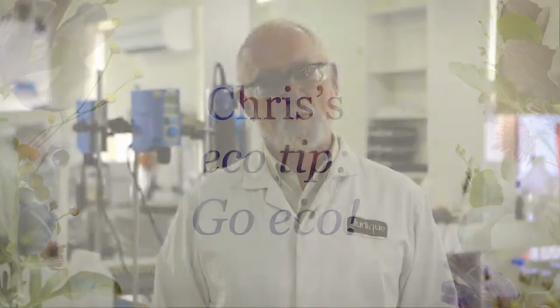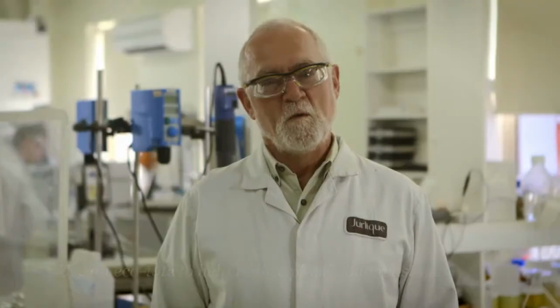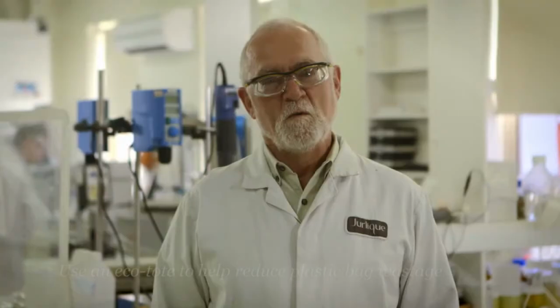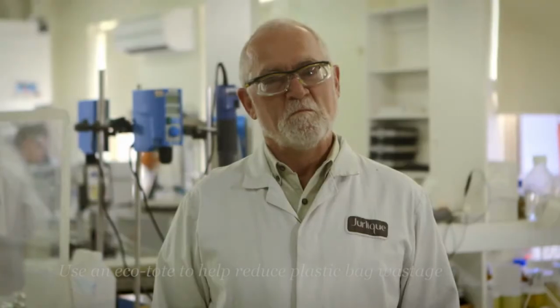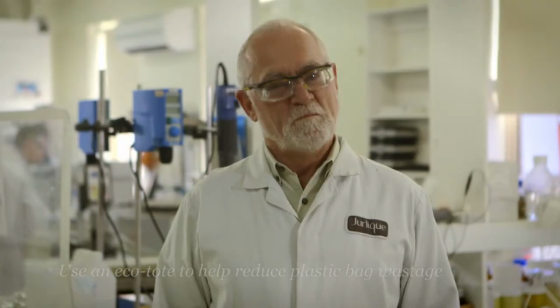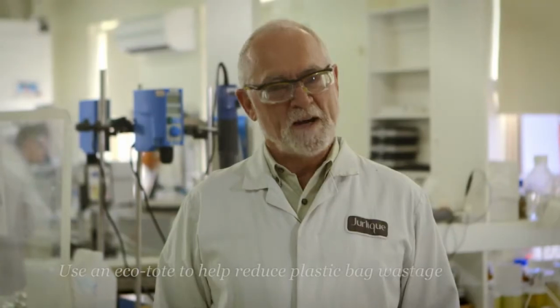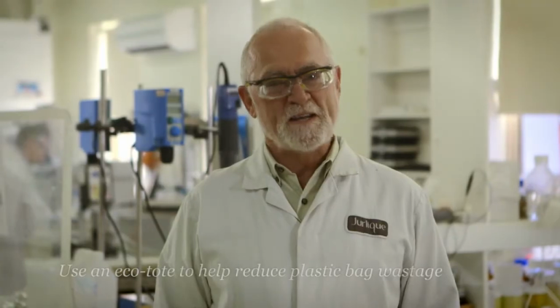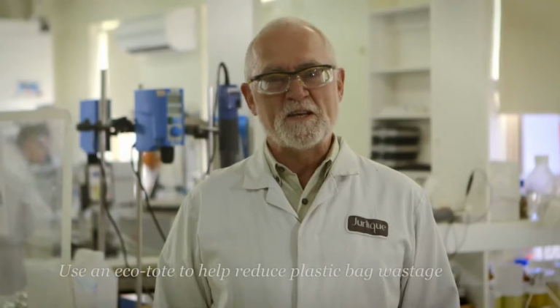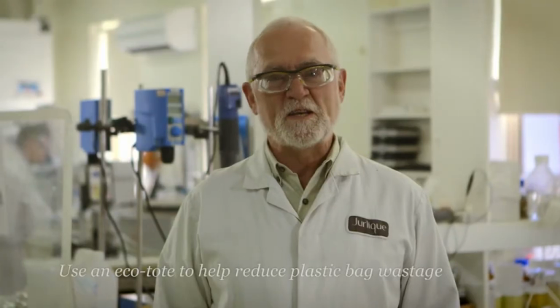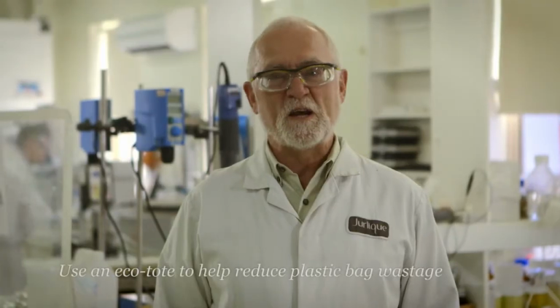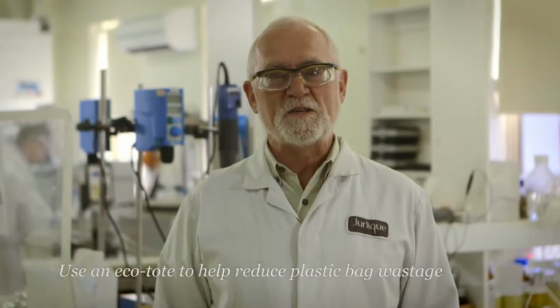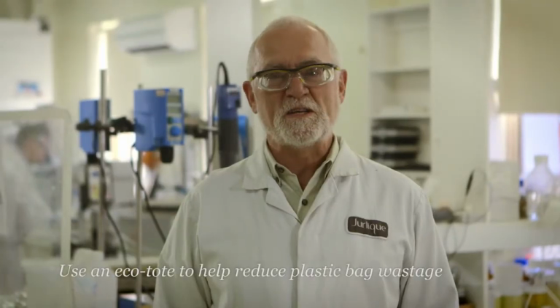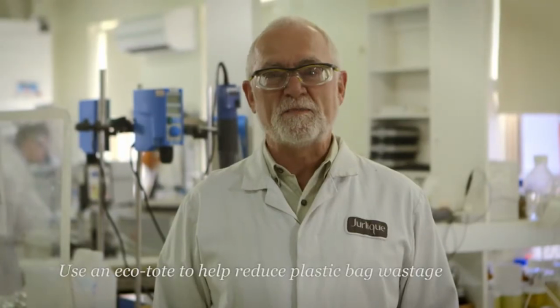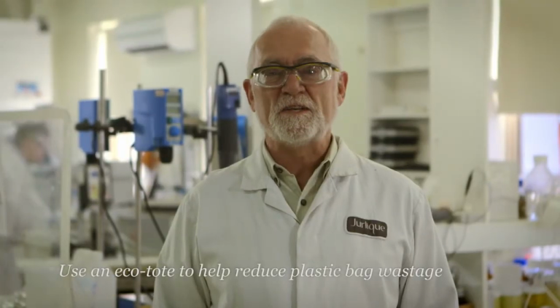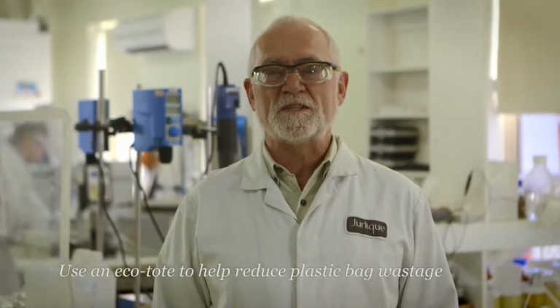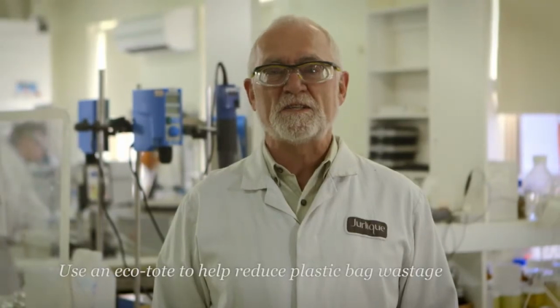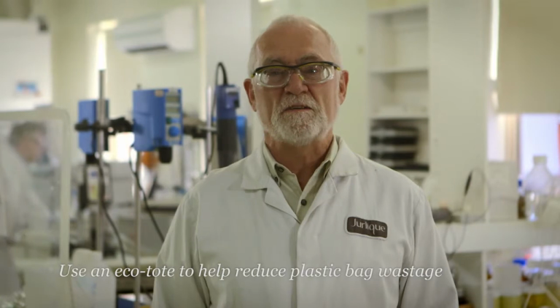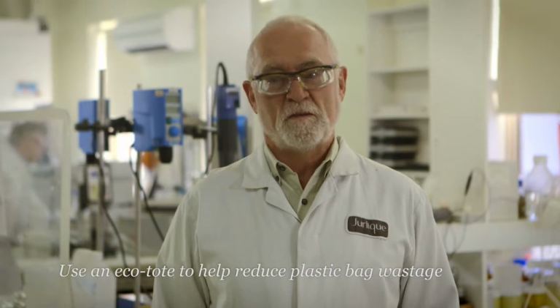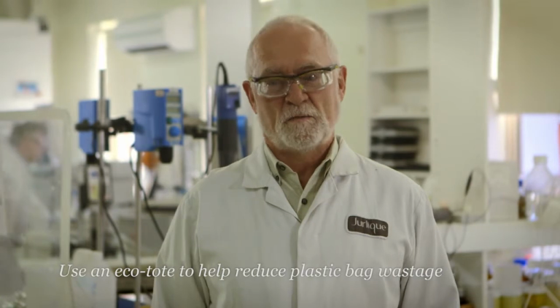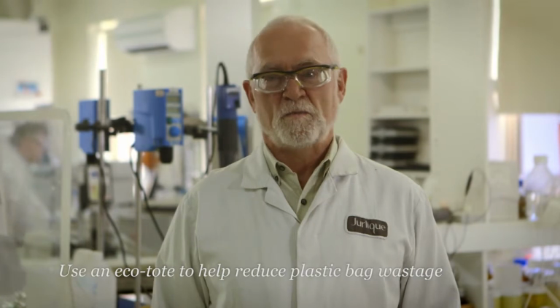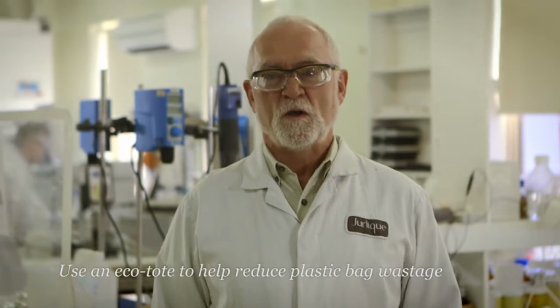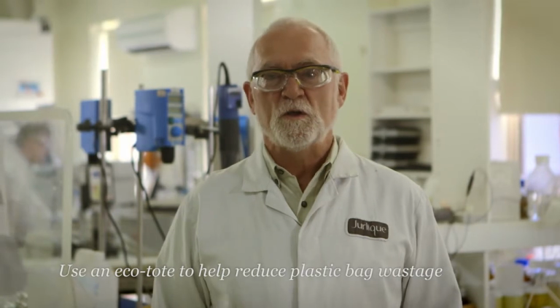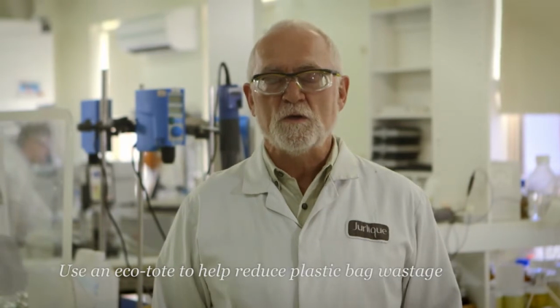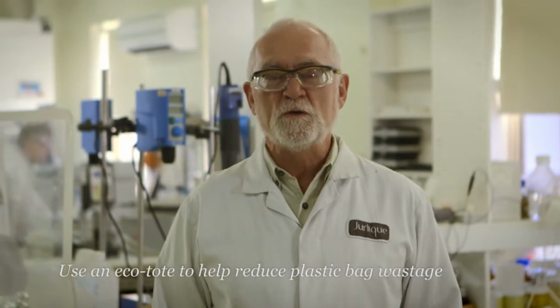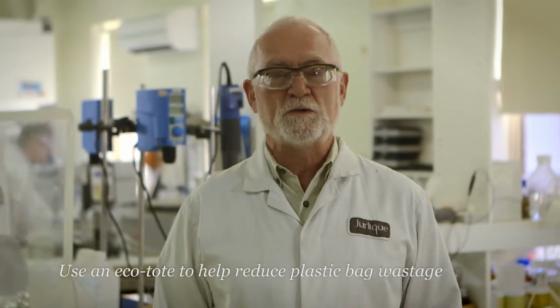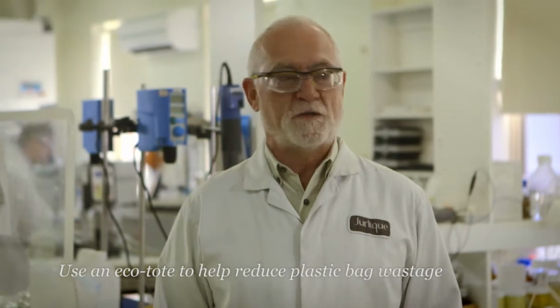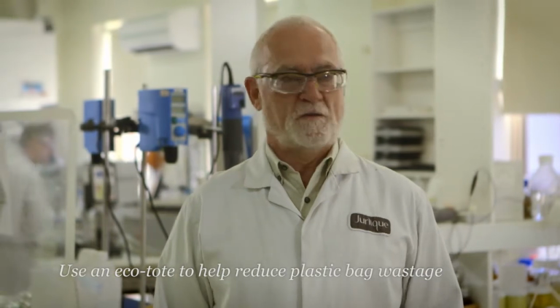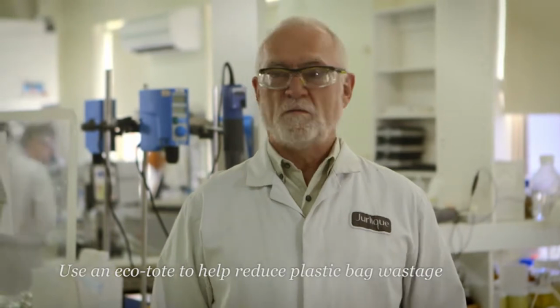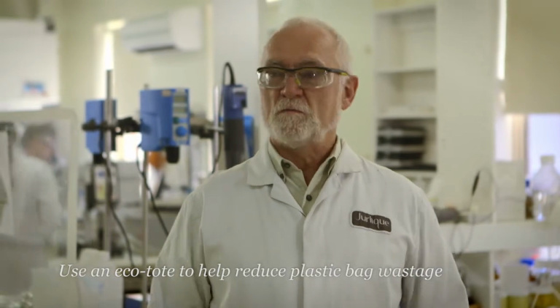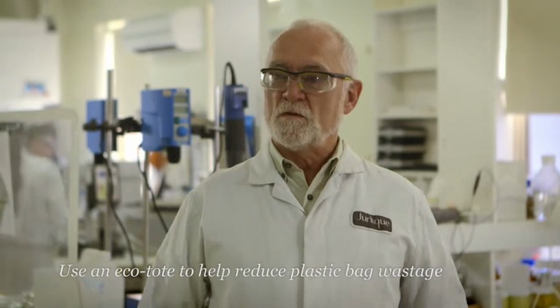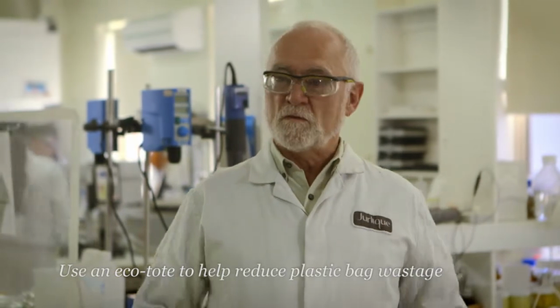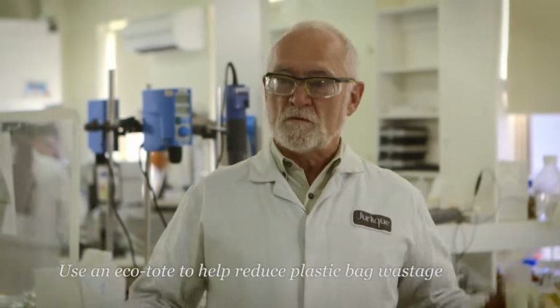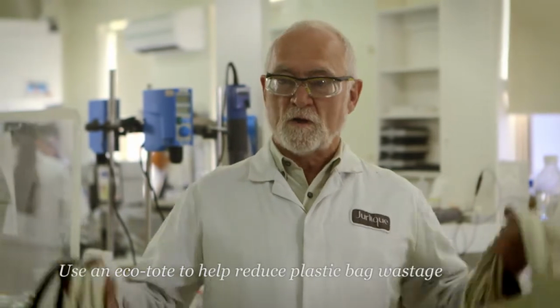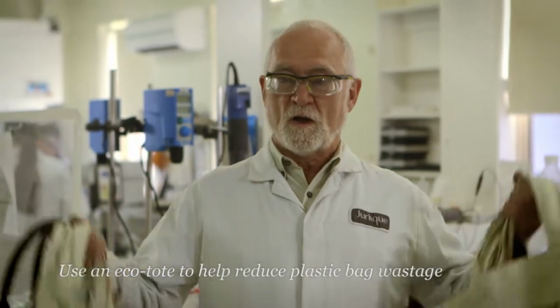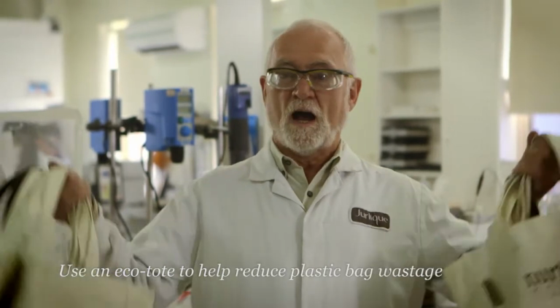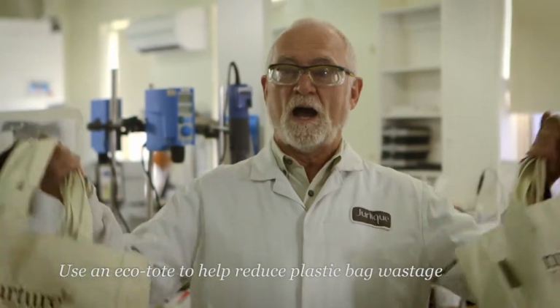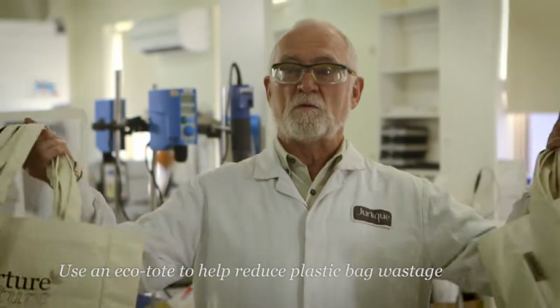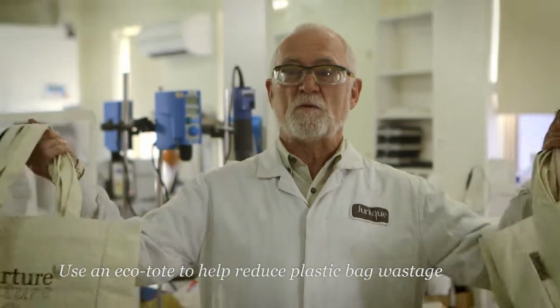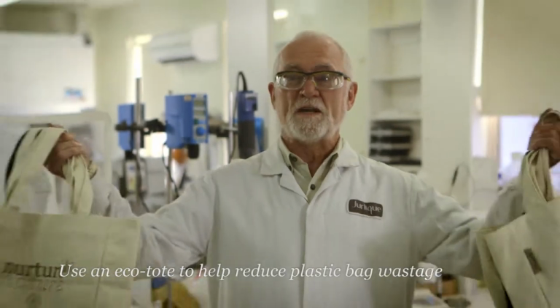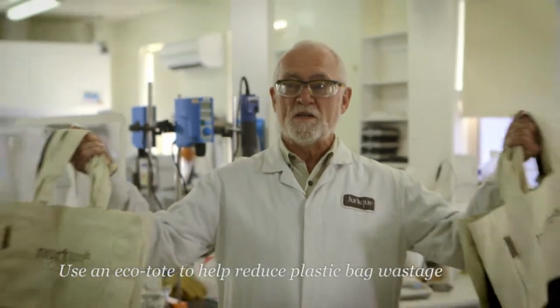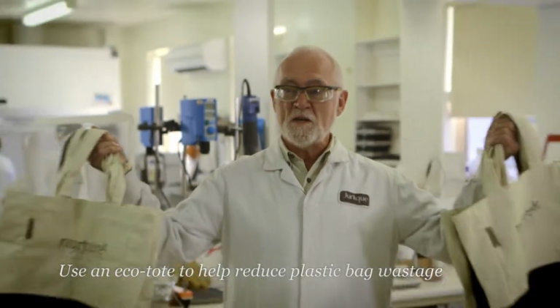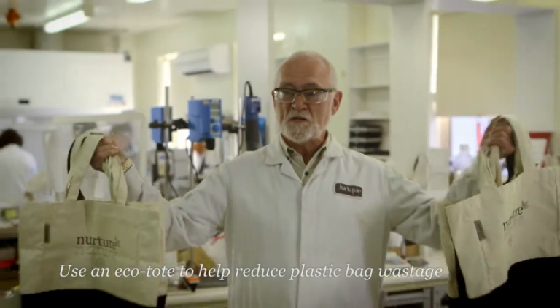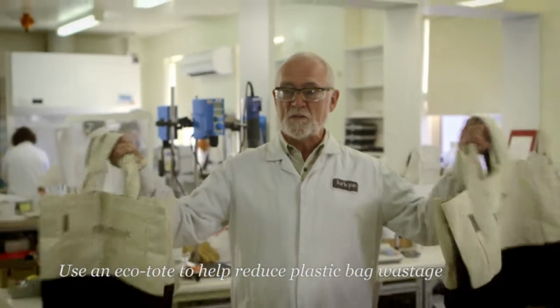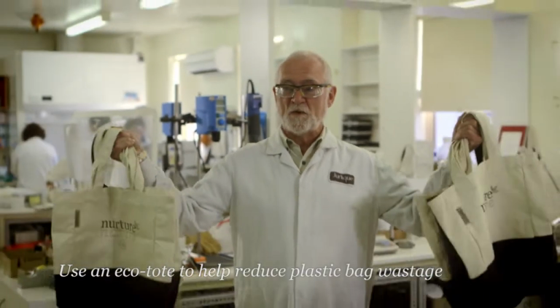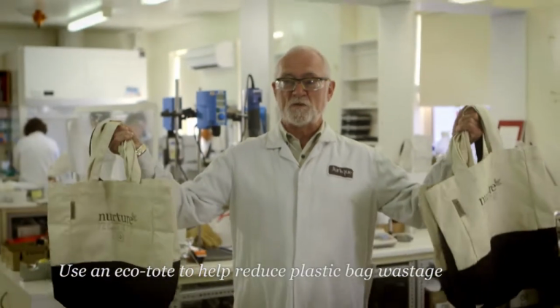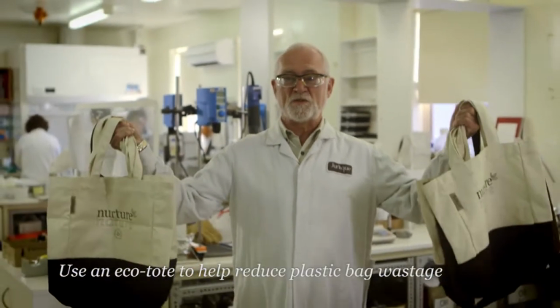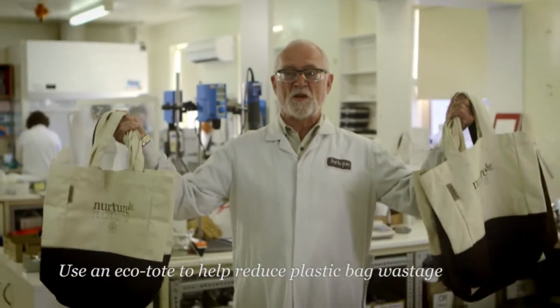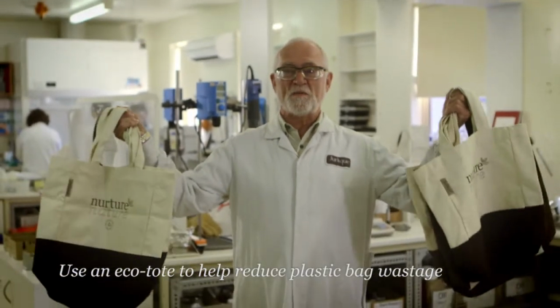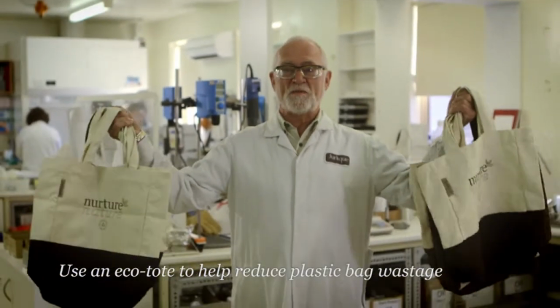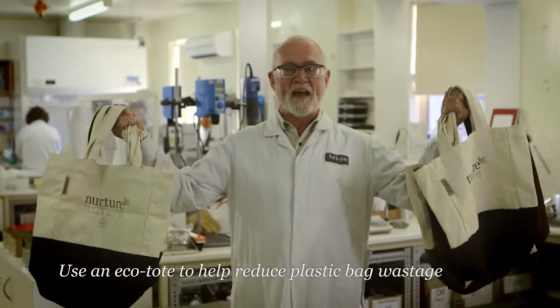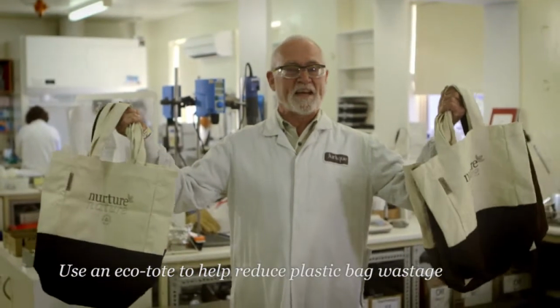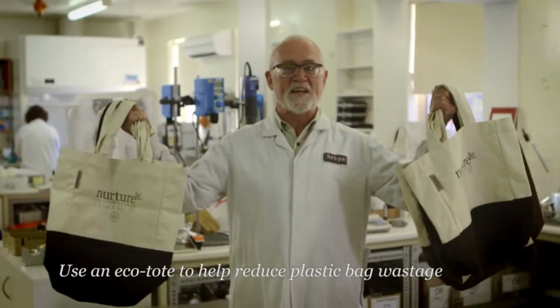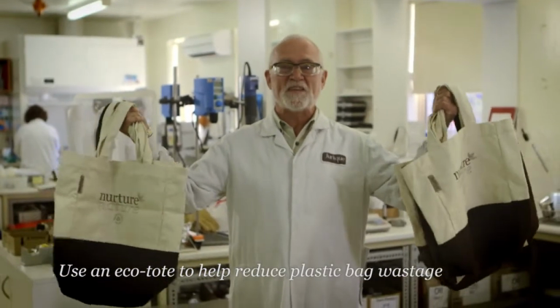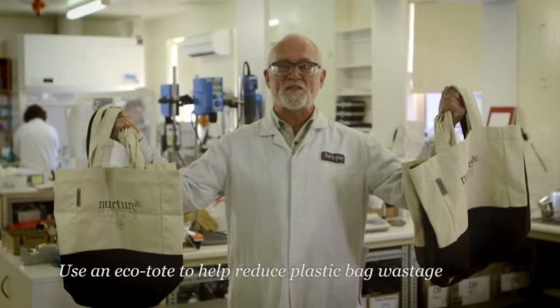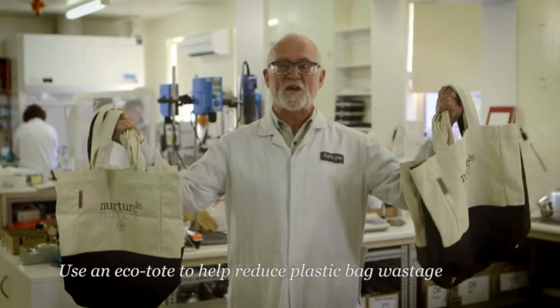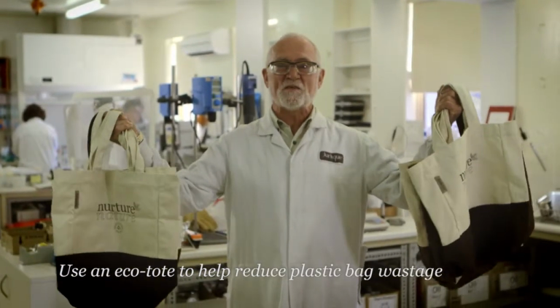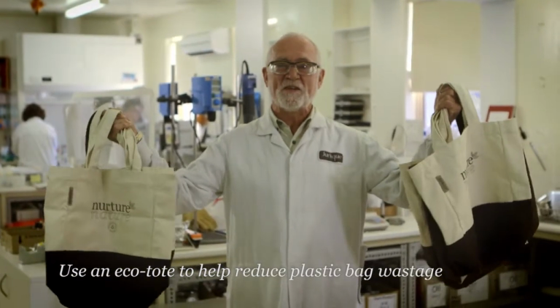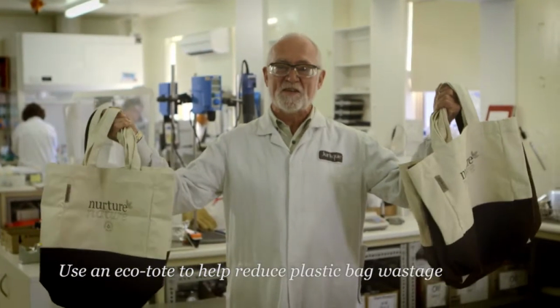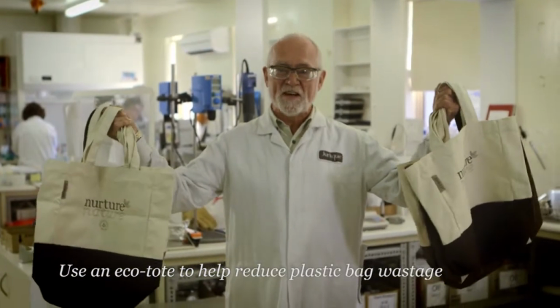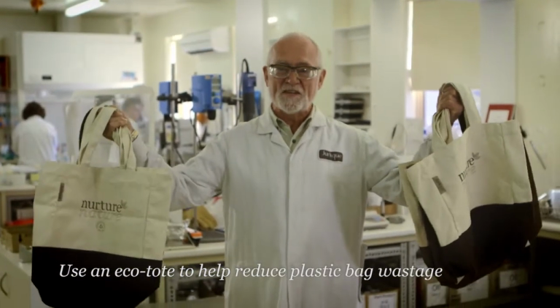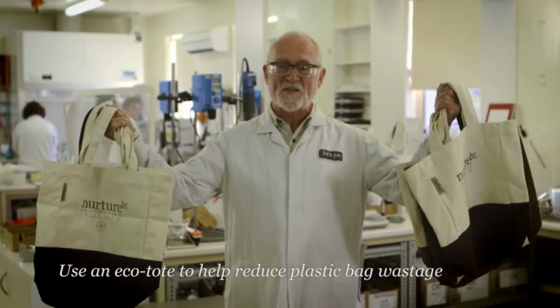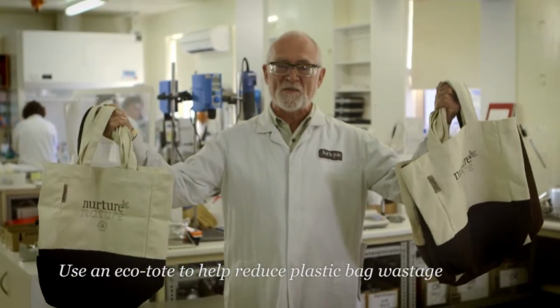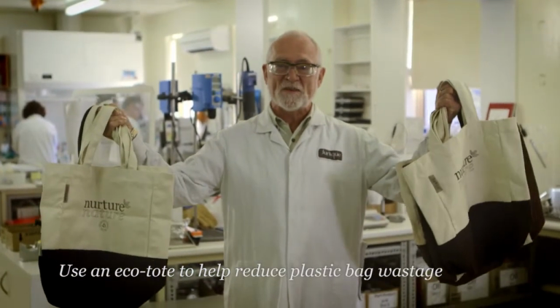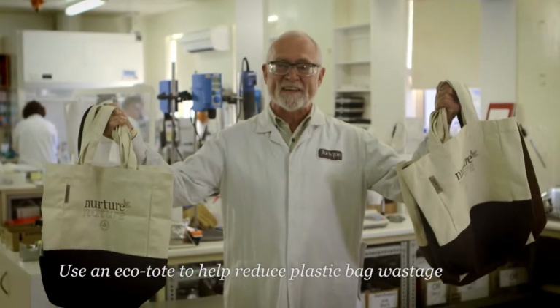My eco tip is: use a reusable shopping bag next time you go shopping.